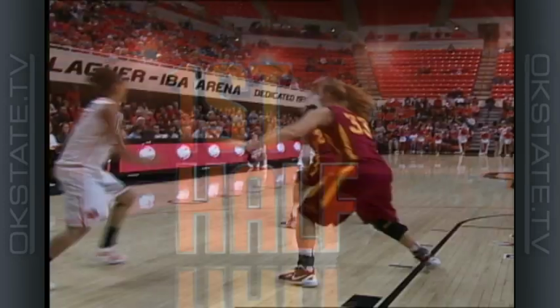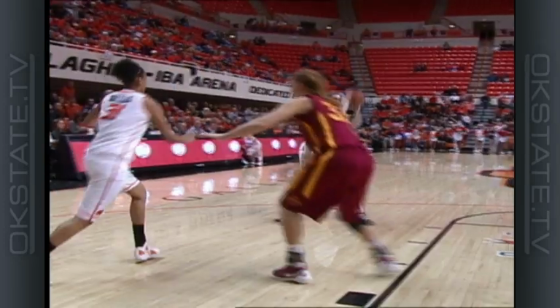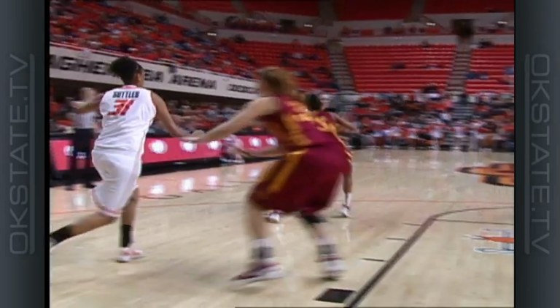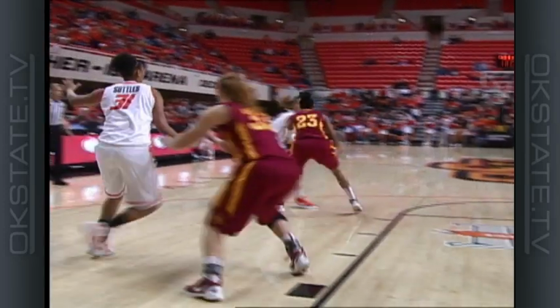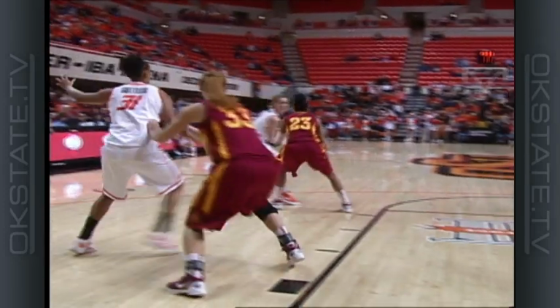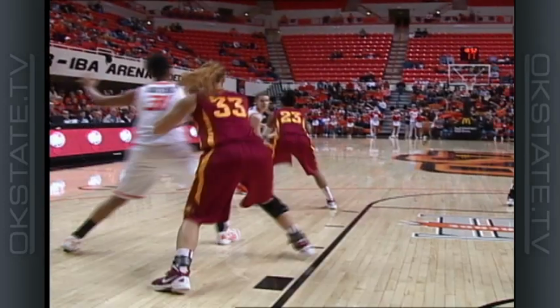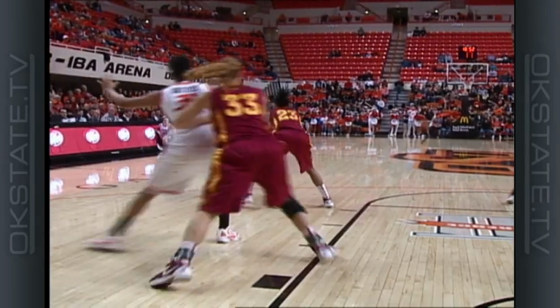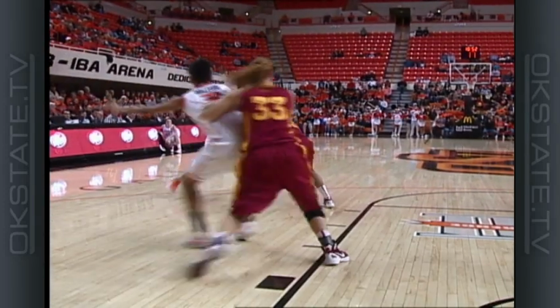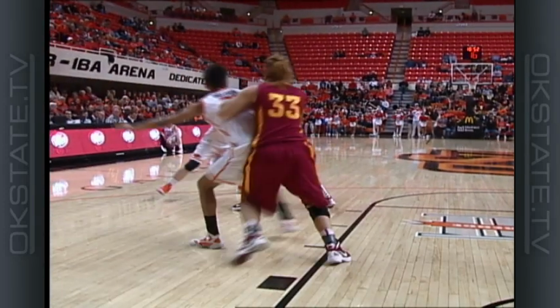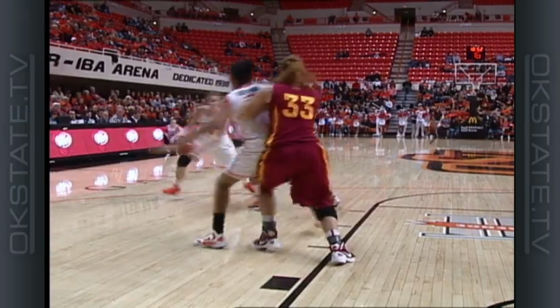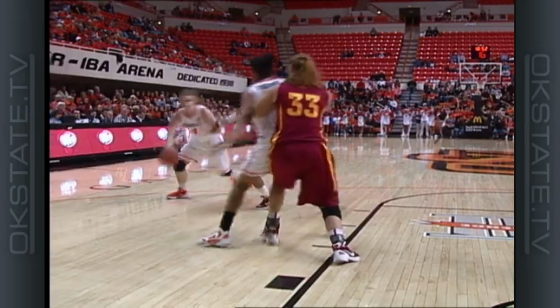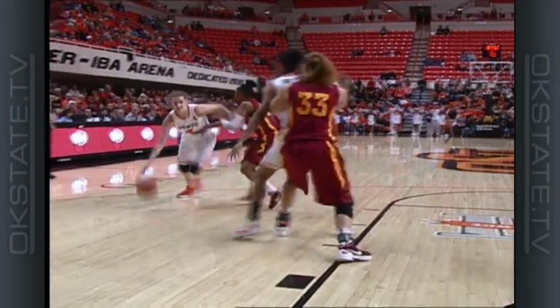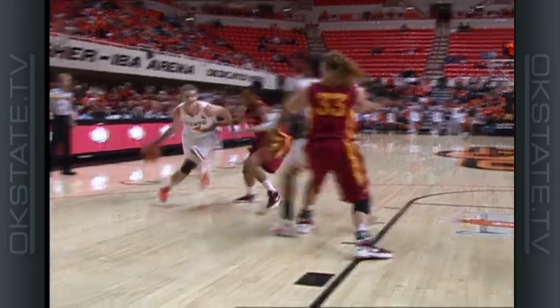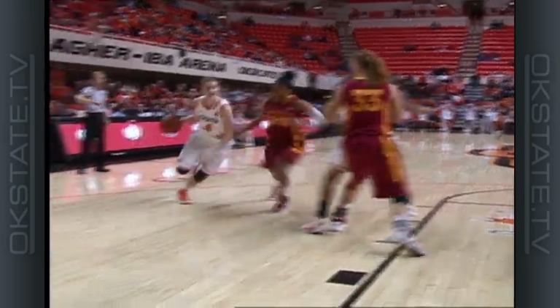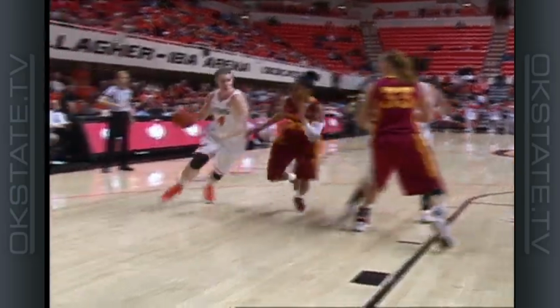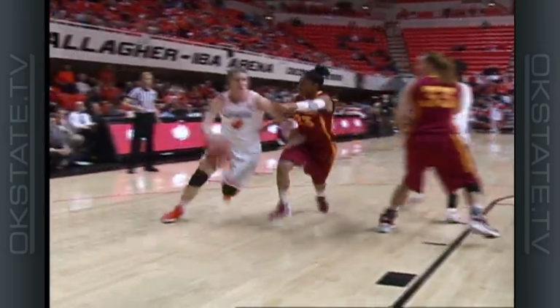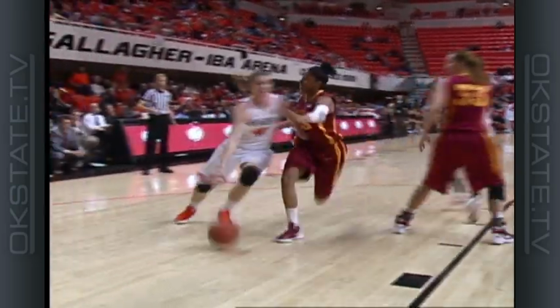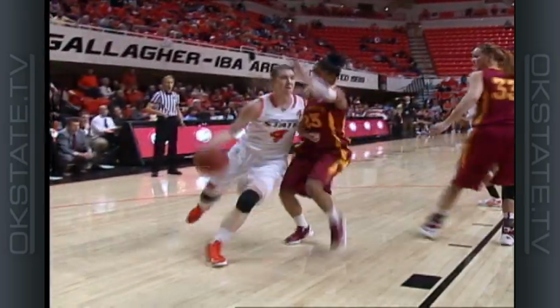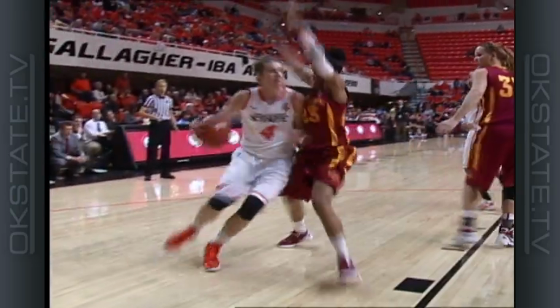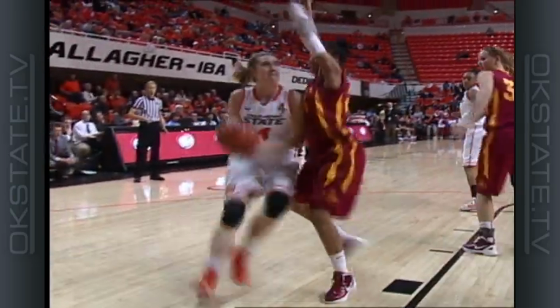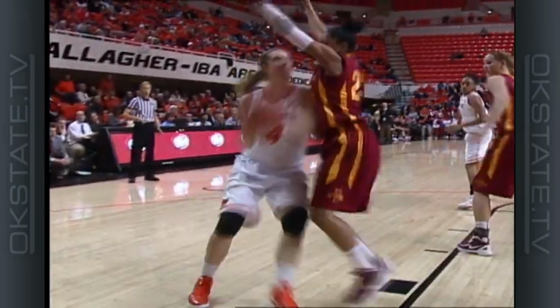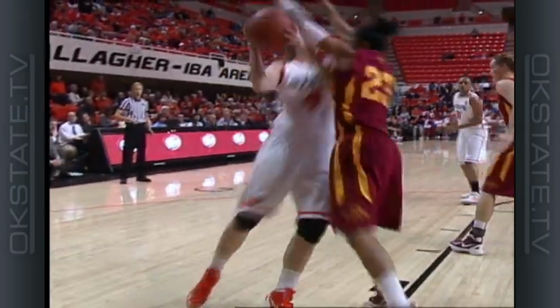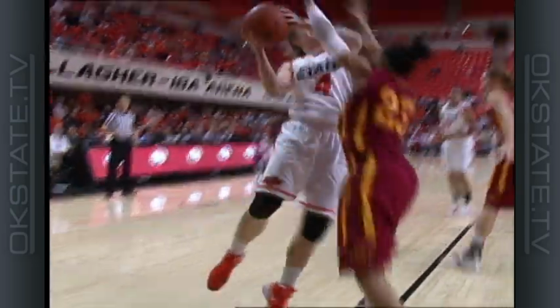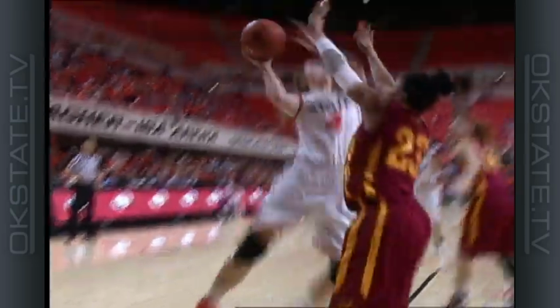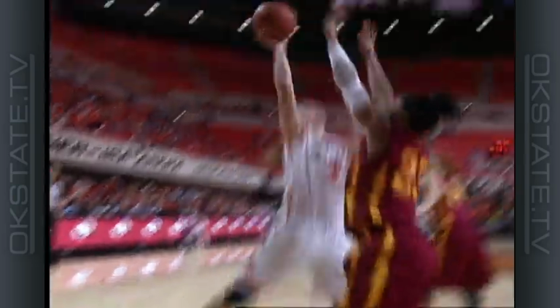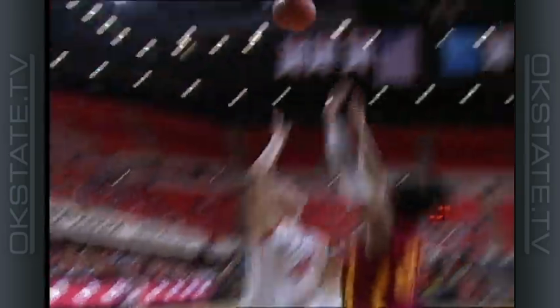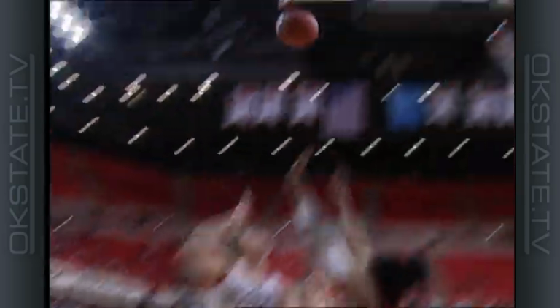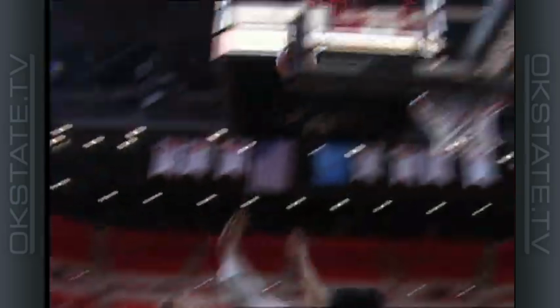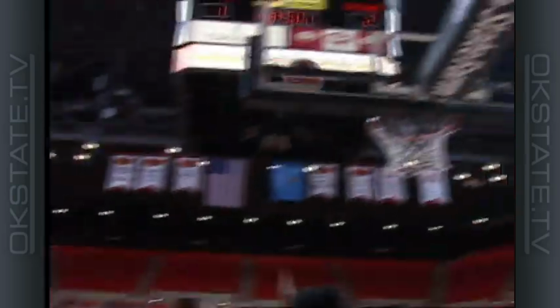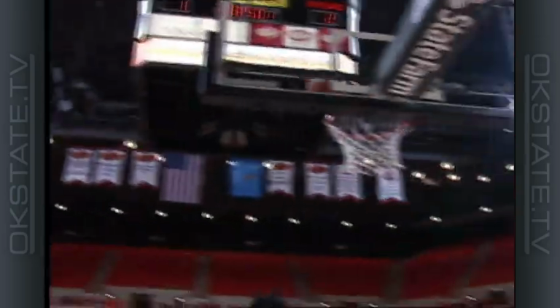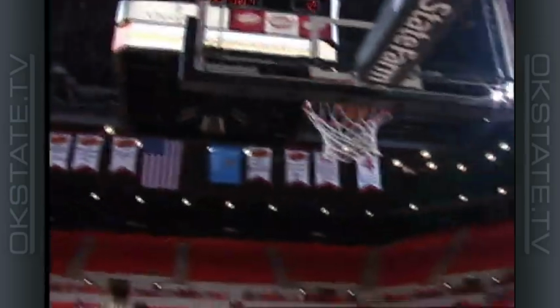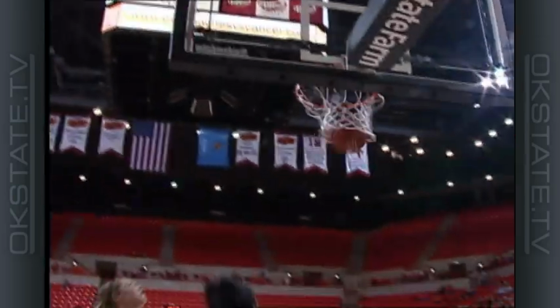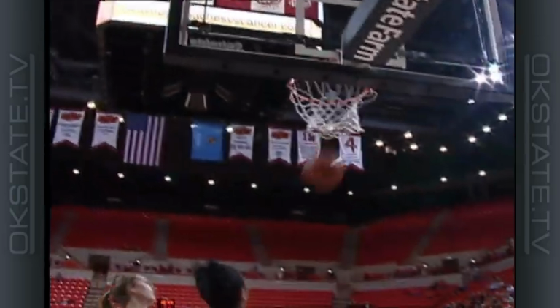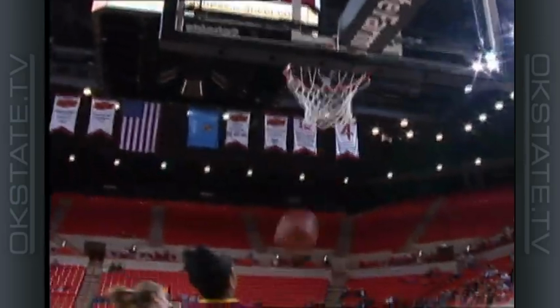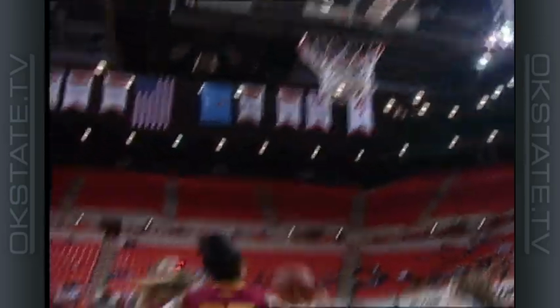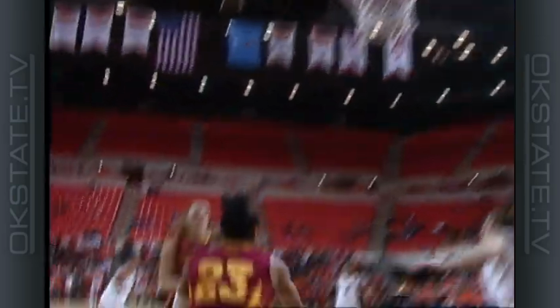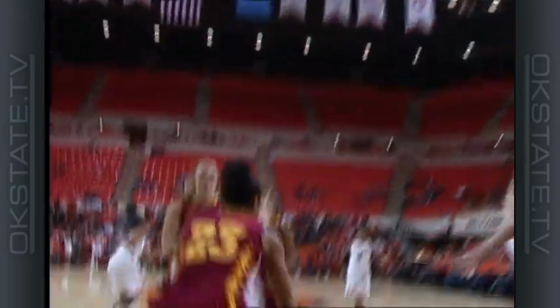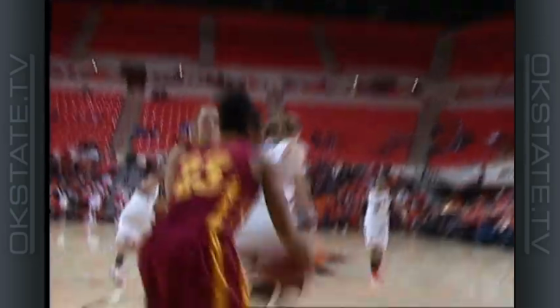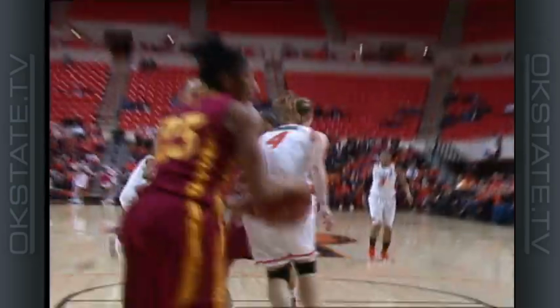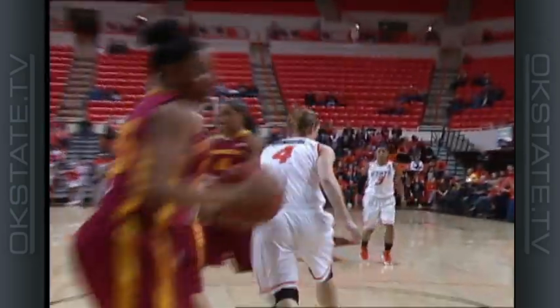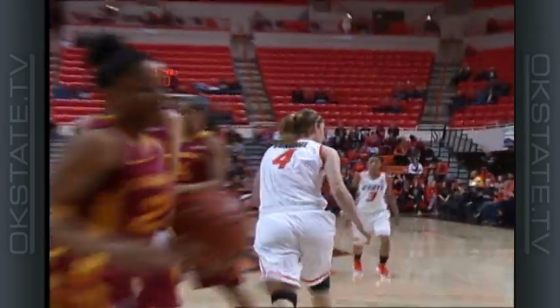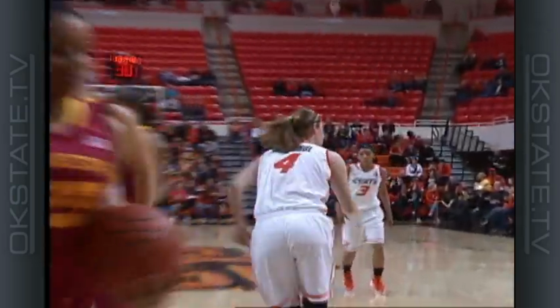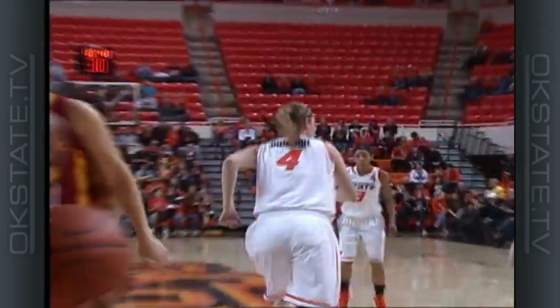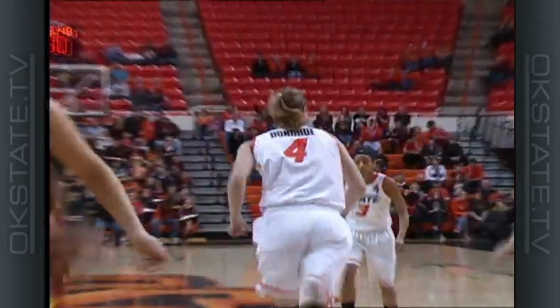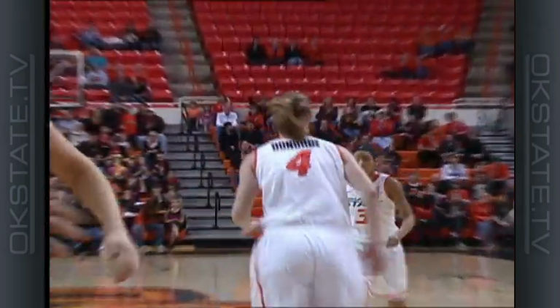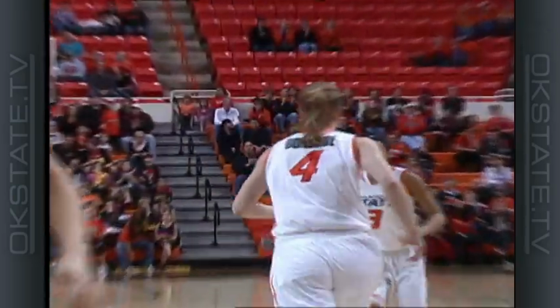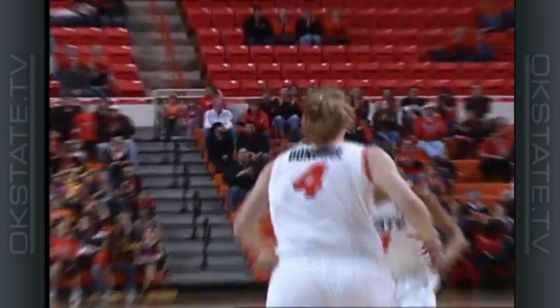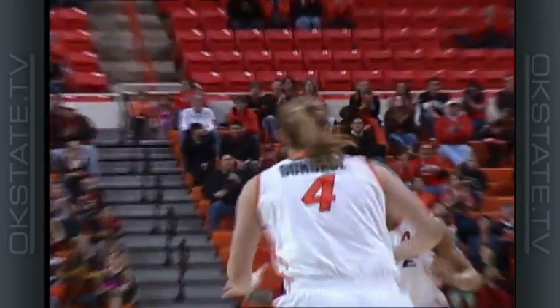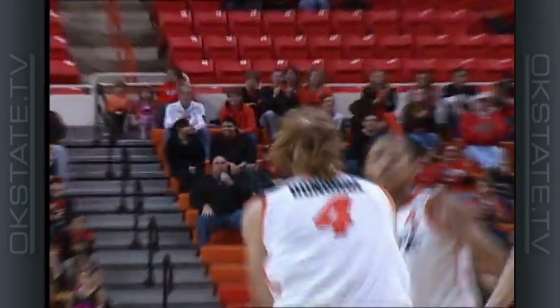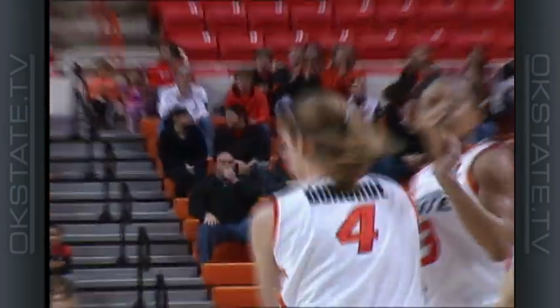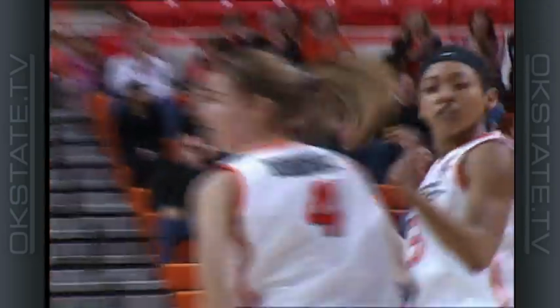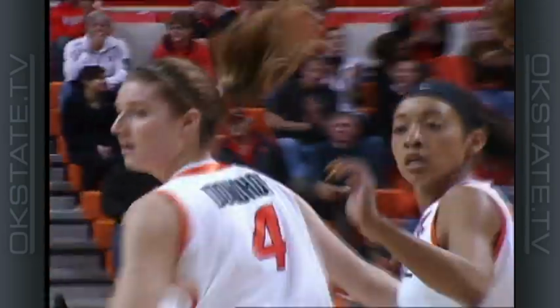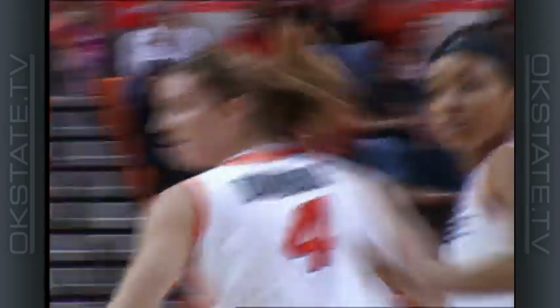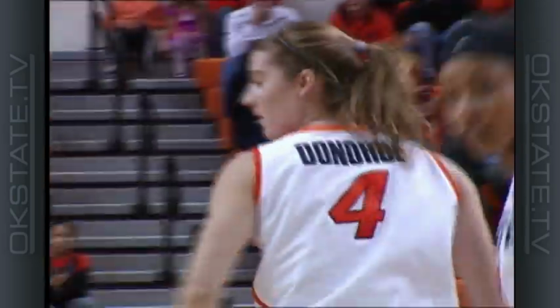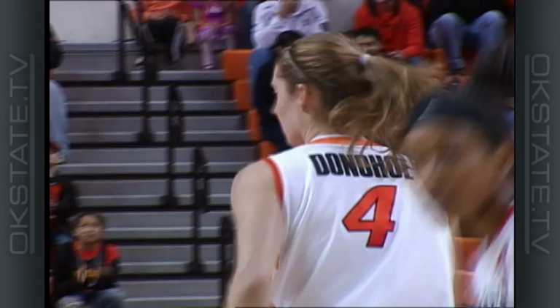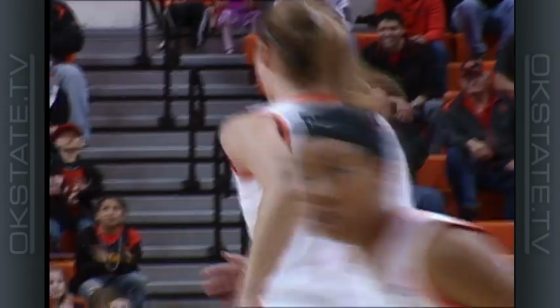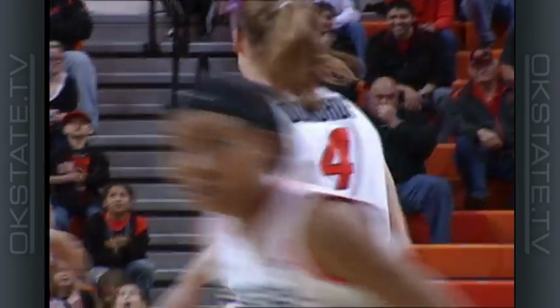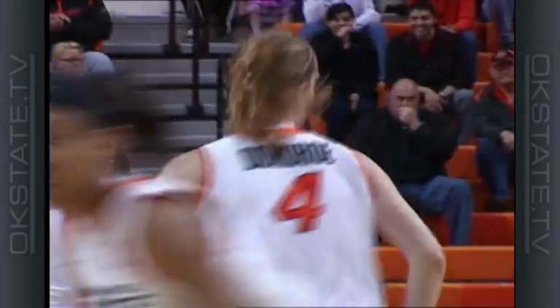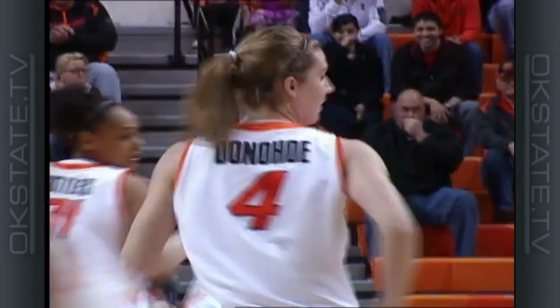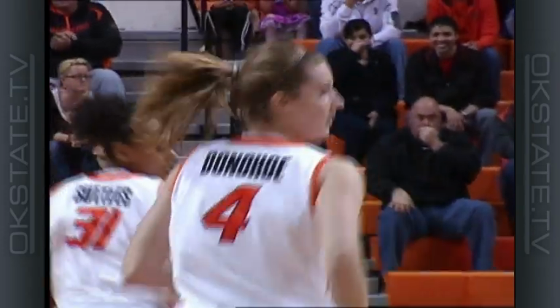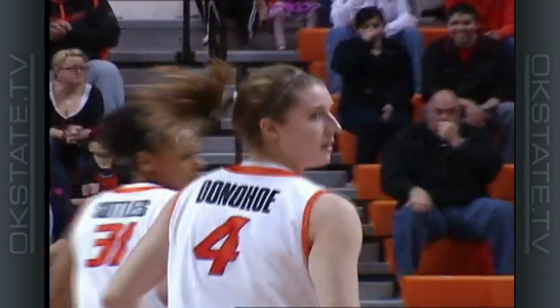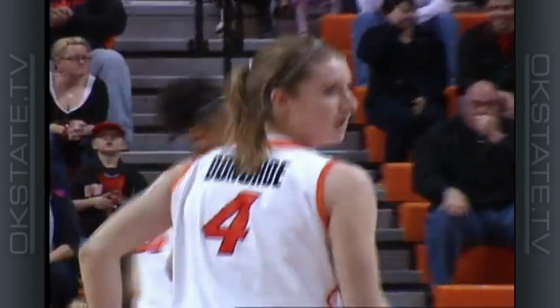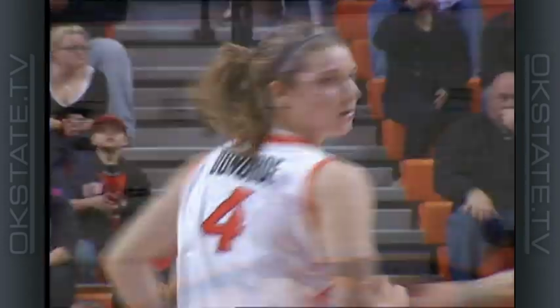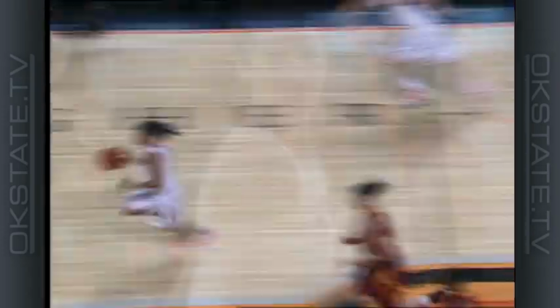To Donahoe, being guarded by Cole. She drives in, takes the ball to the hole and scores. Probably could've got the and-one.